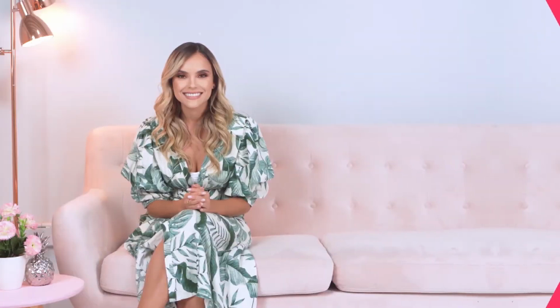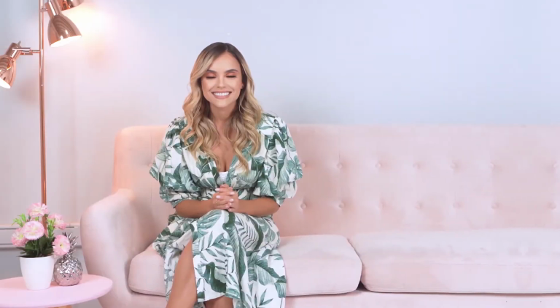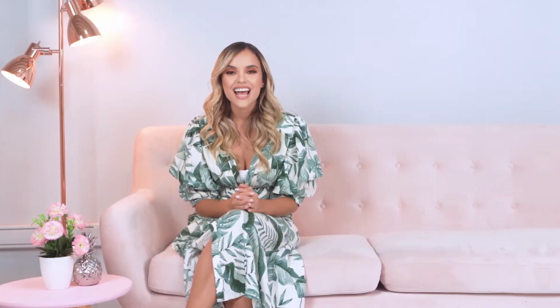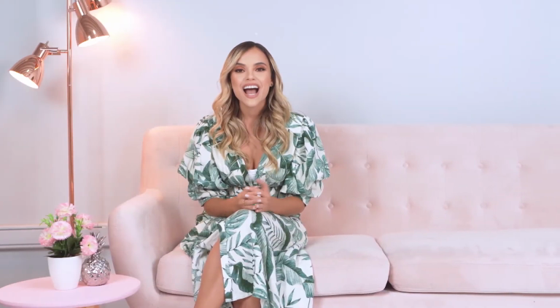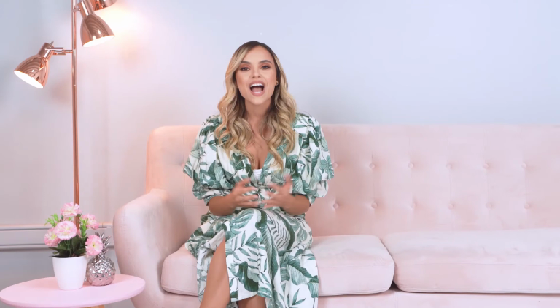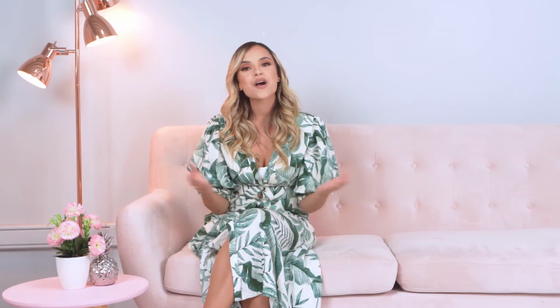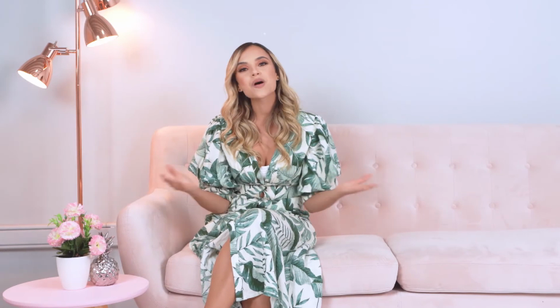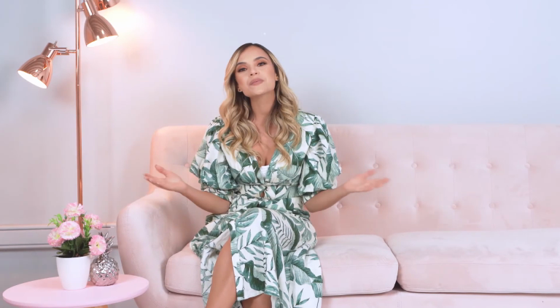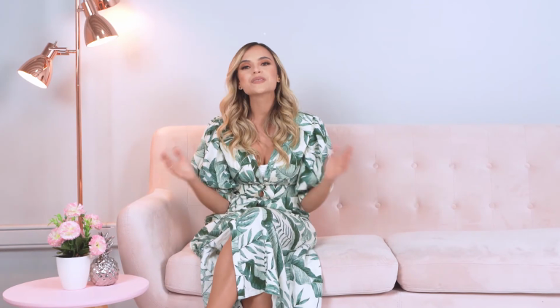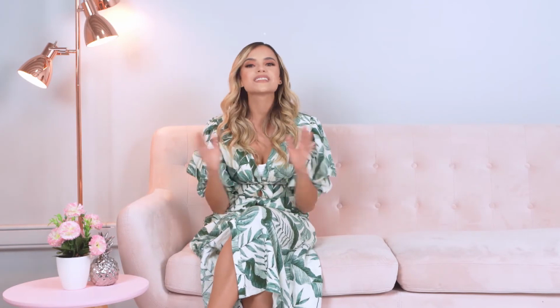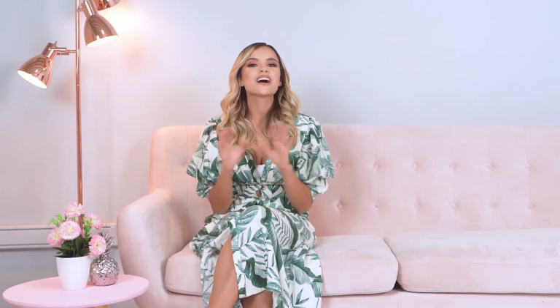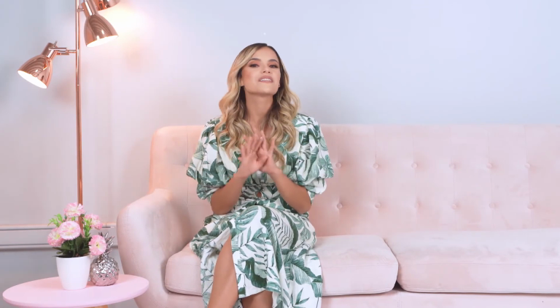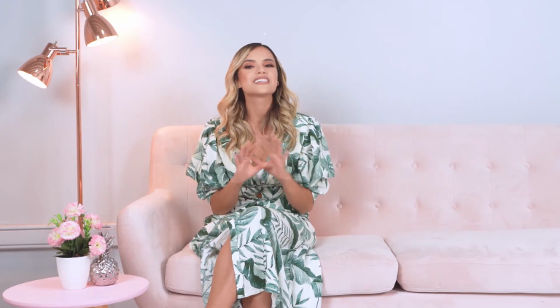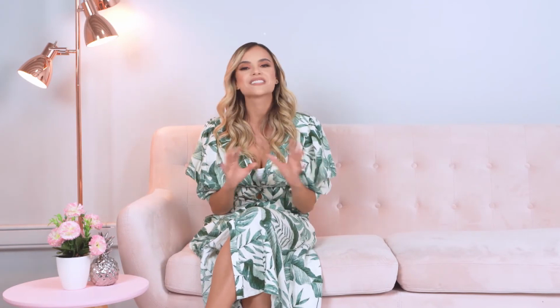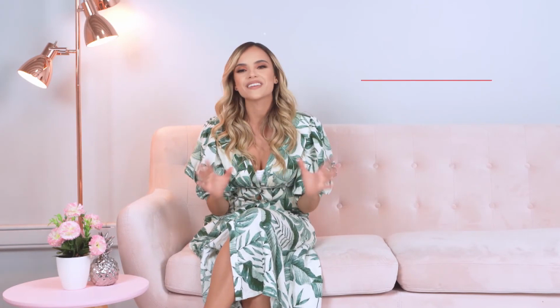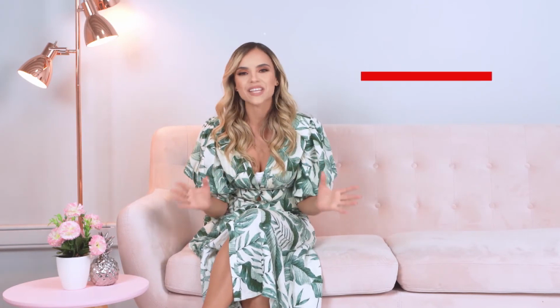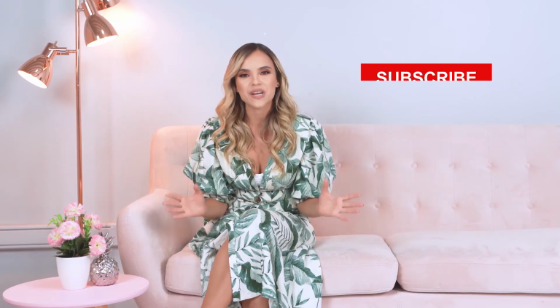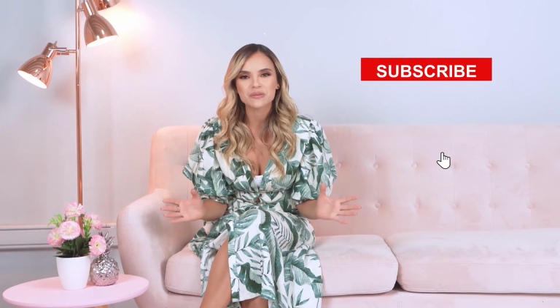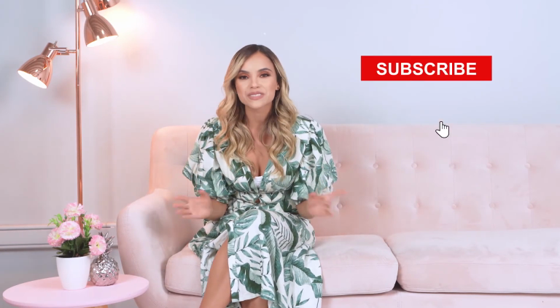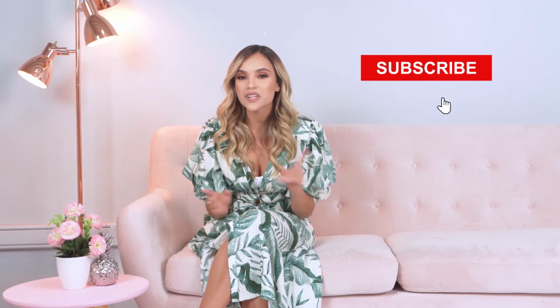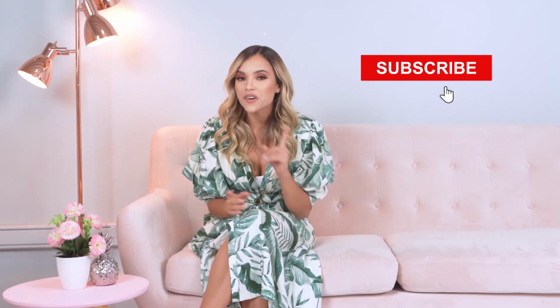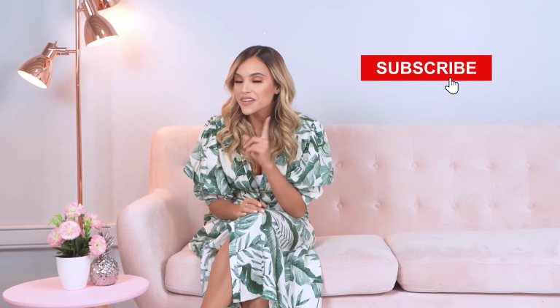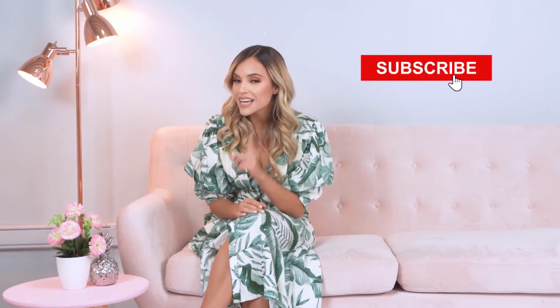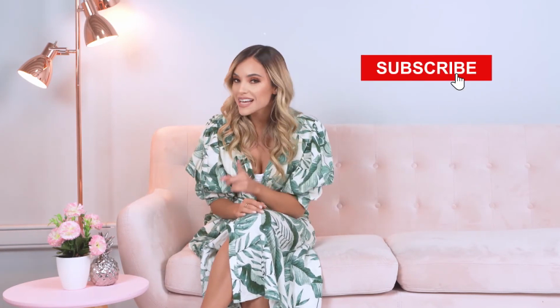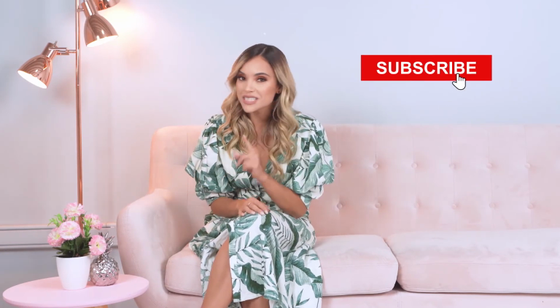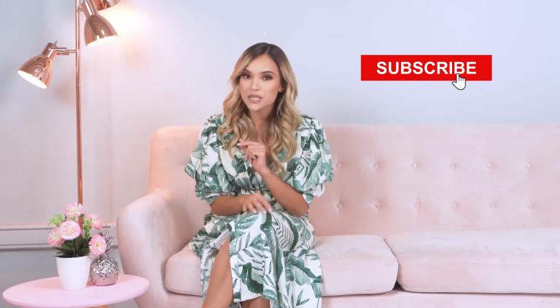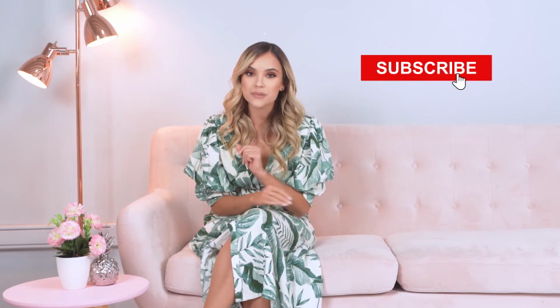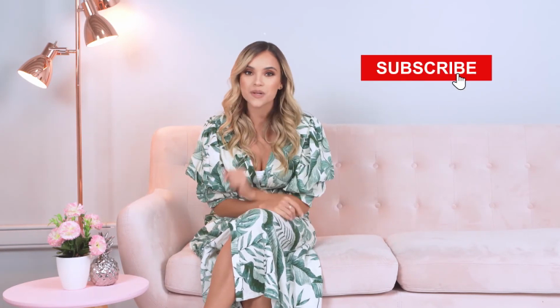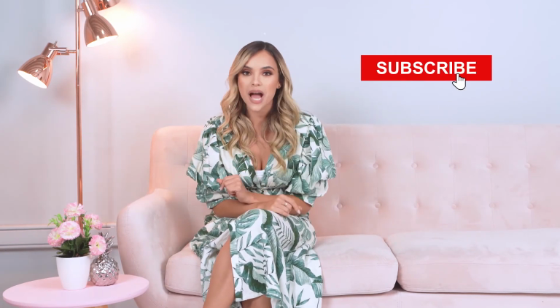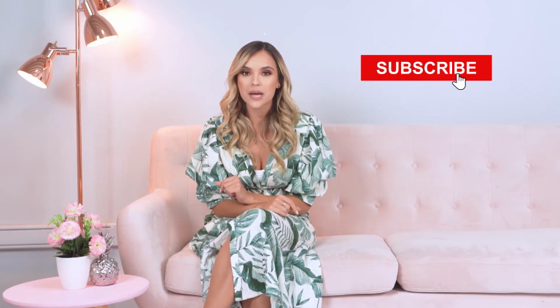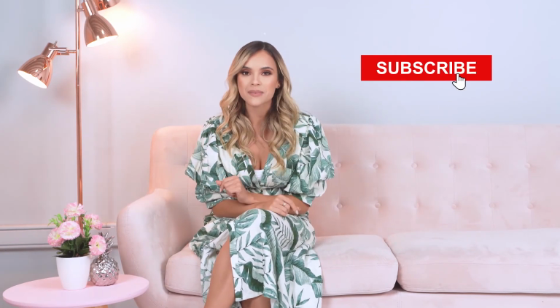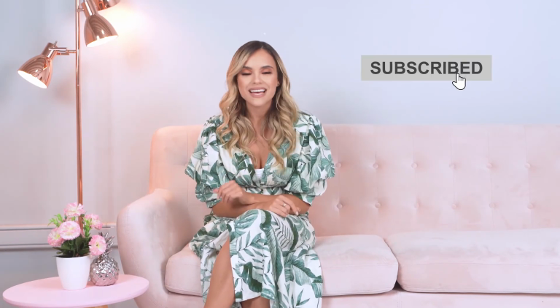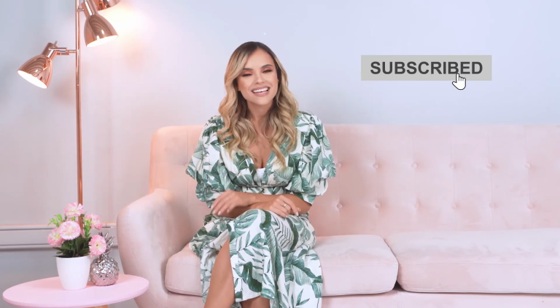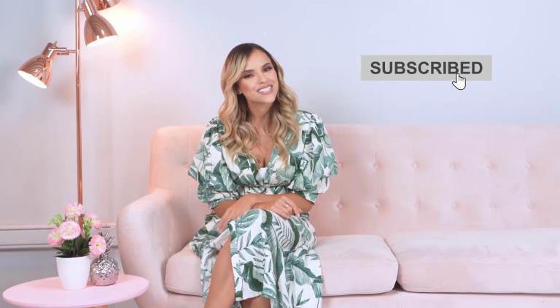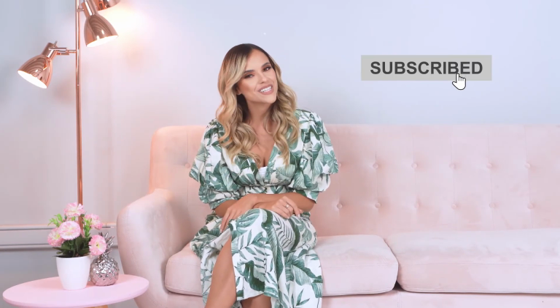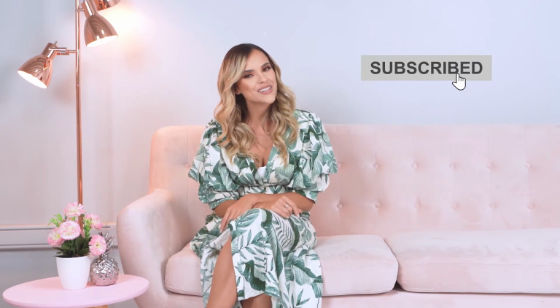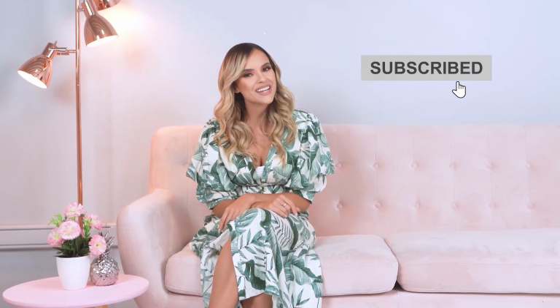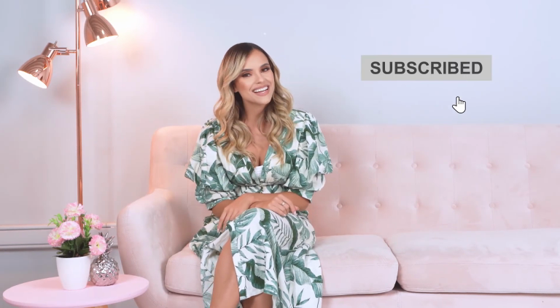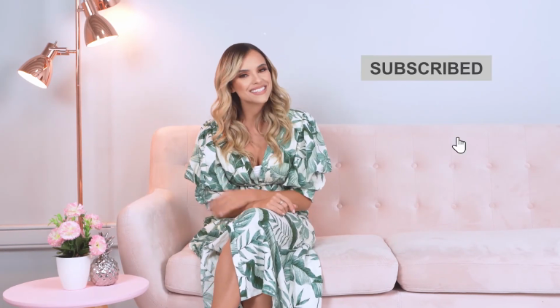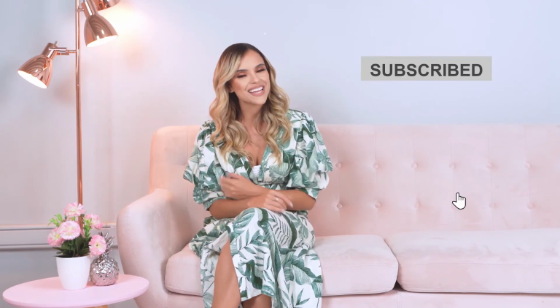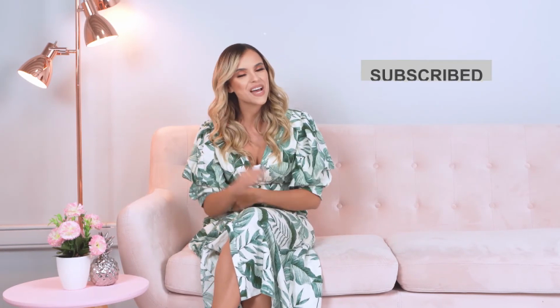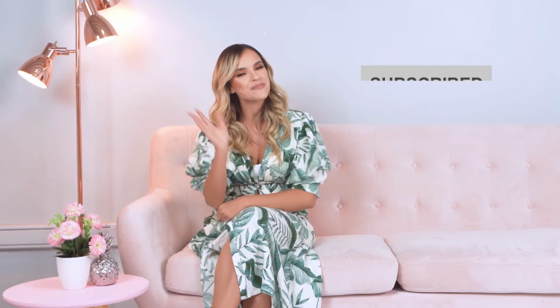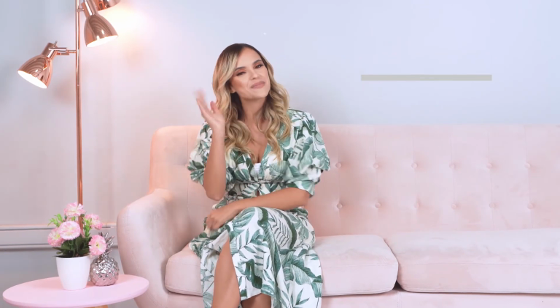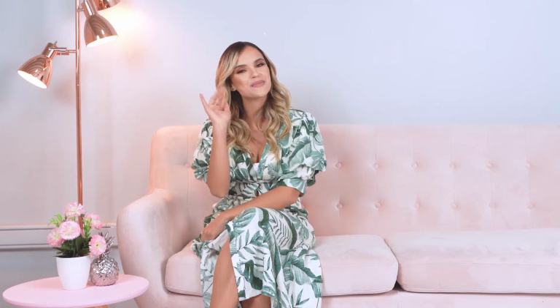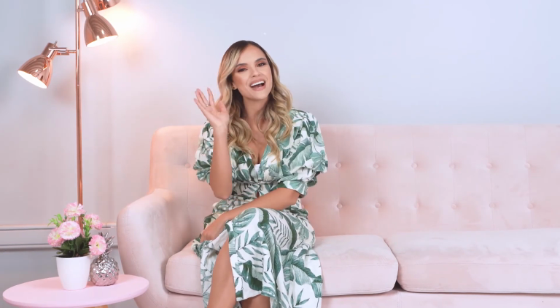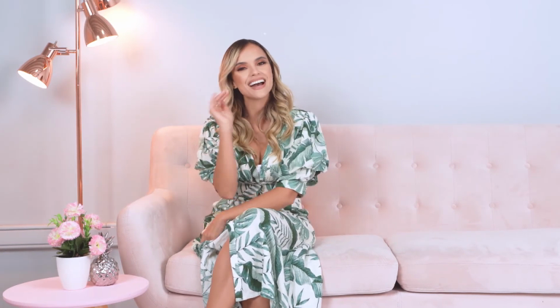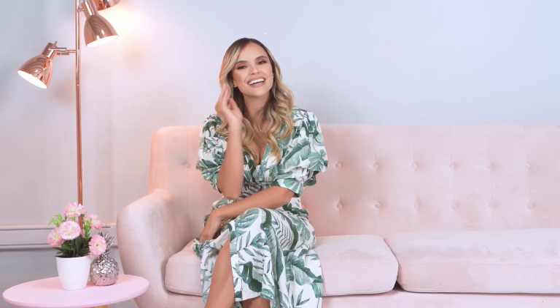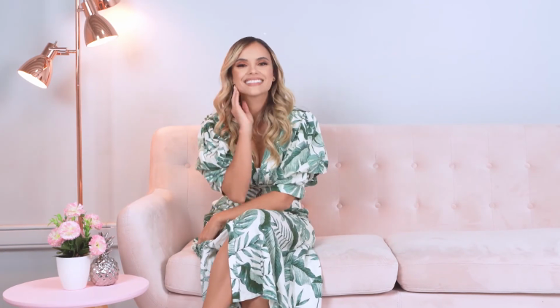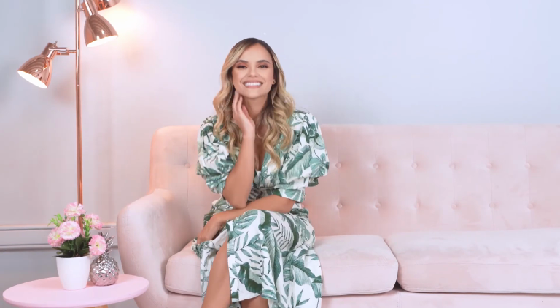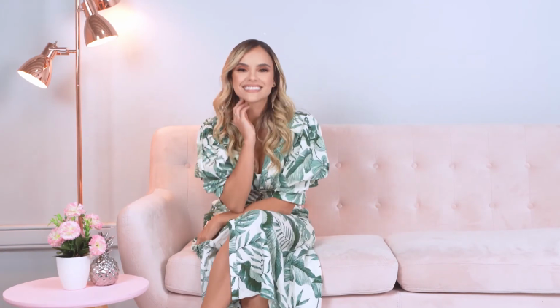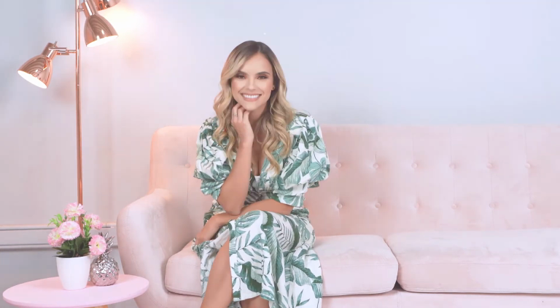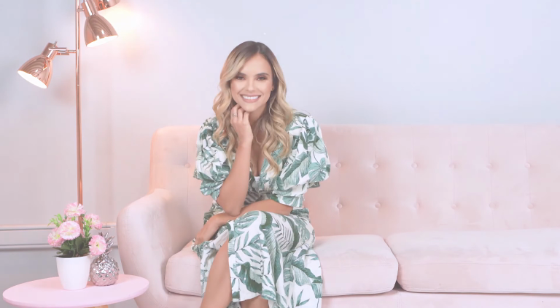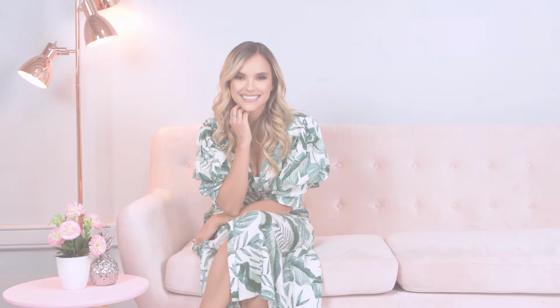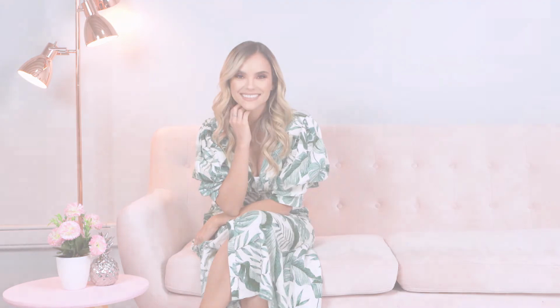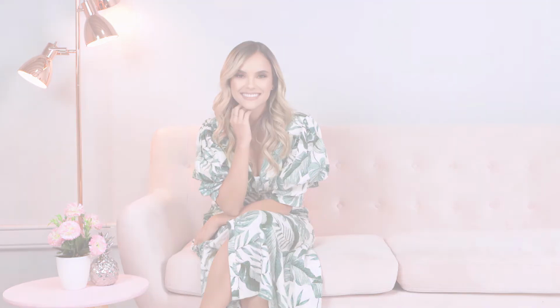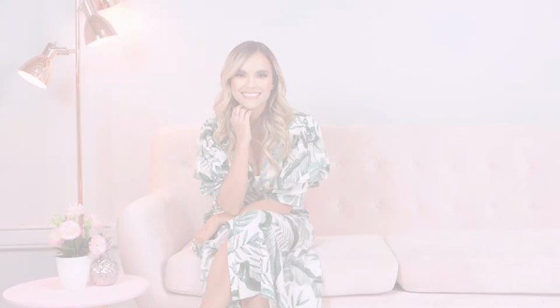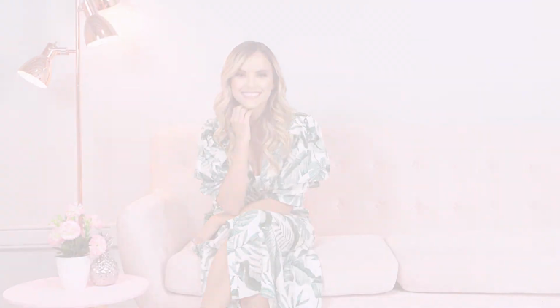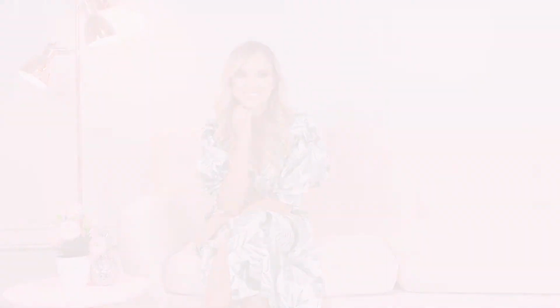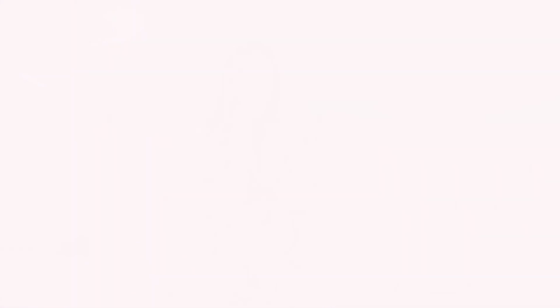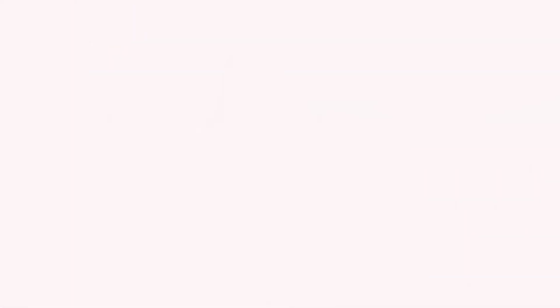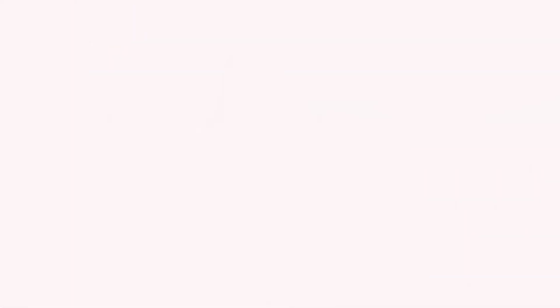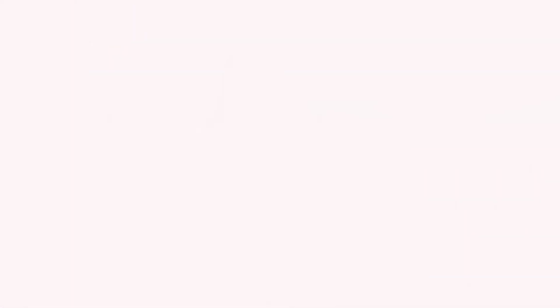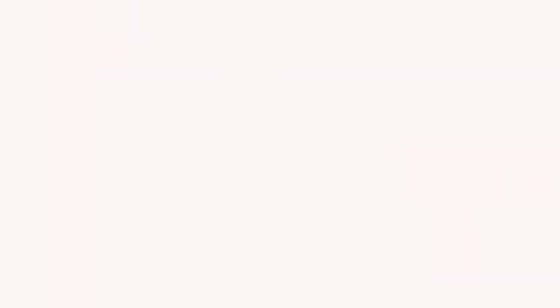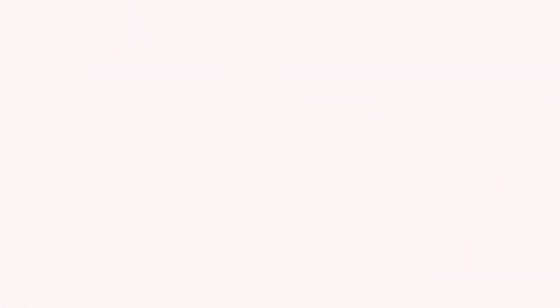I hope you loved this video. Don't forget to subscribe. See you next time, bye-bye!